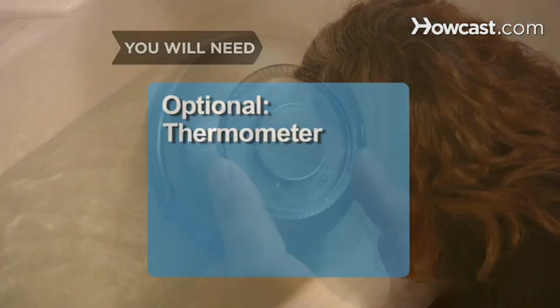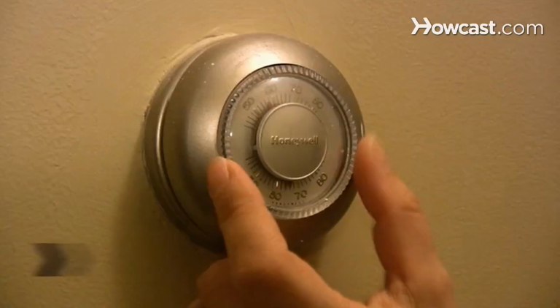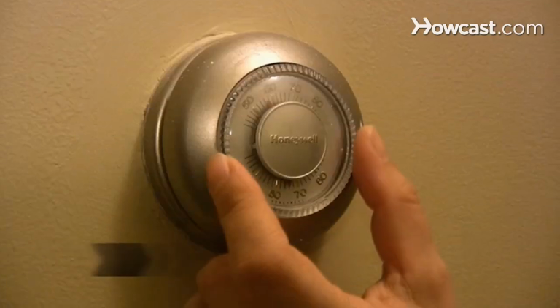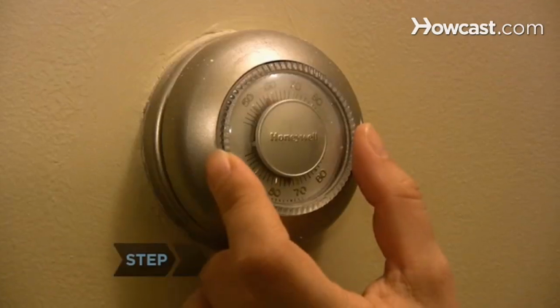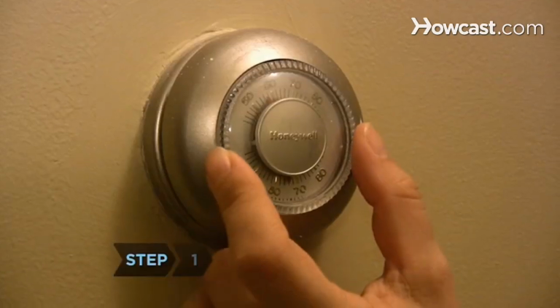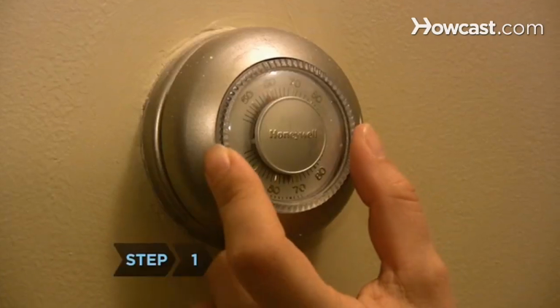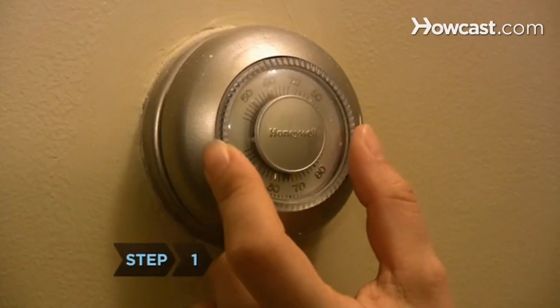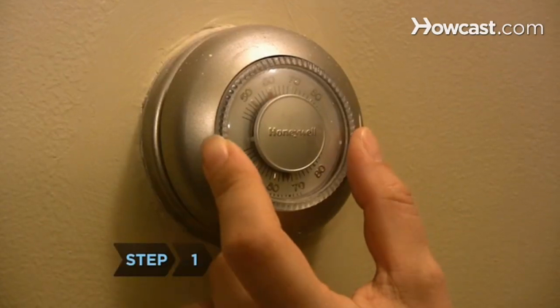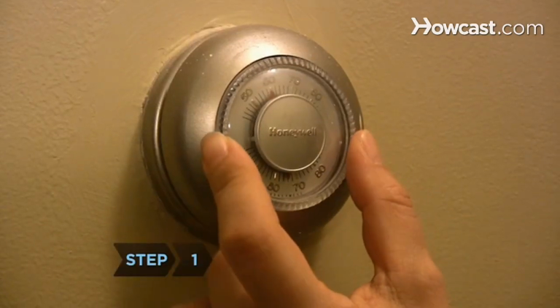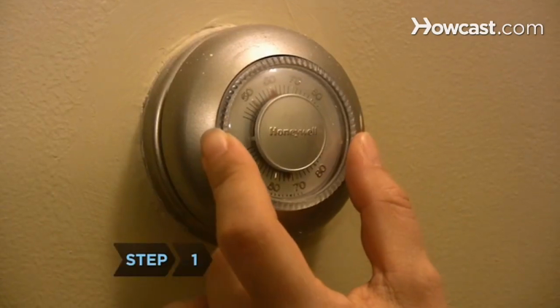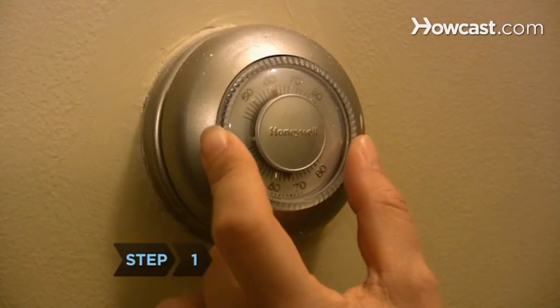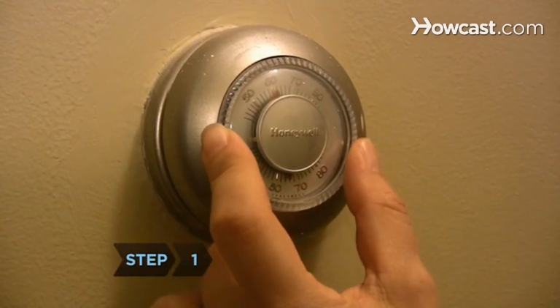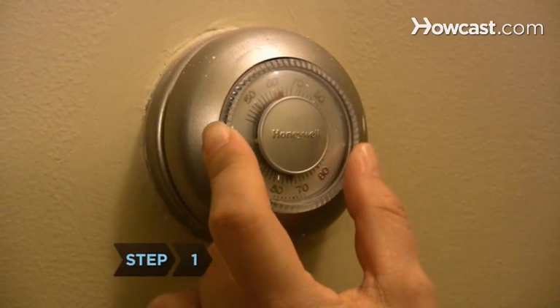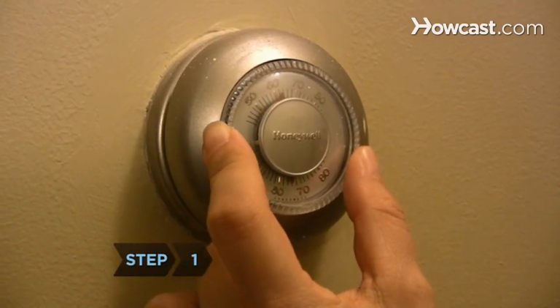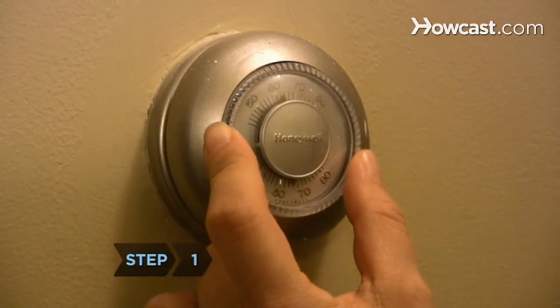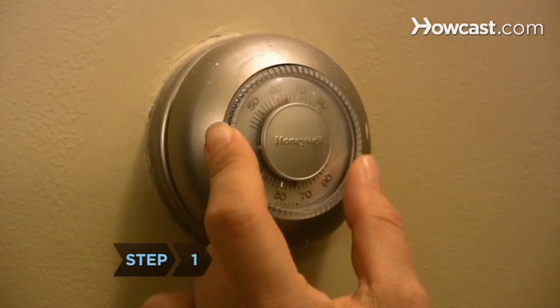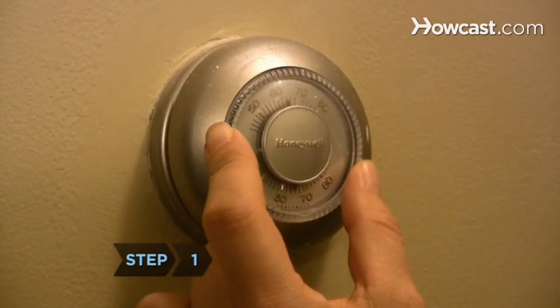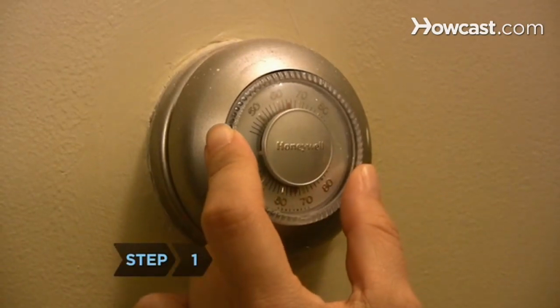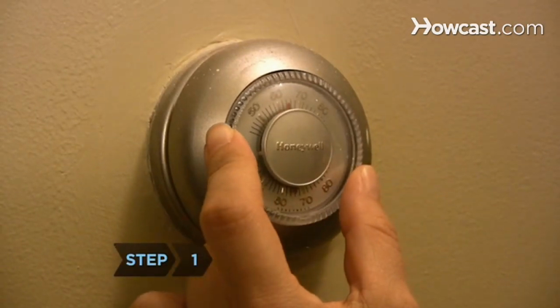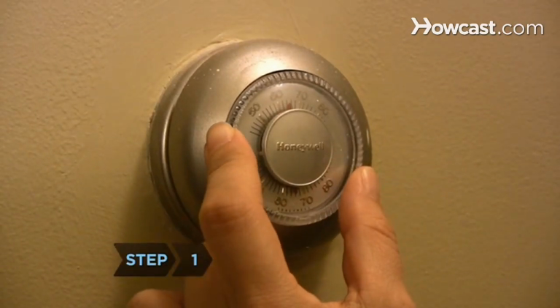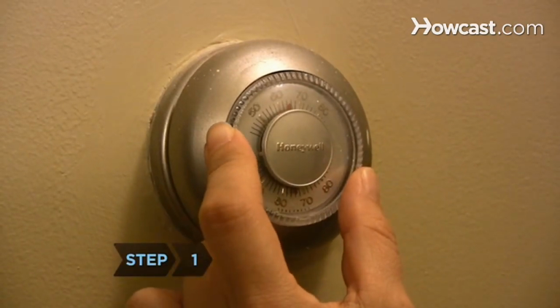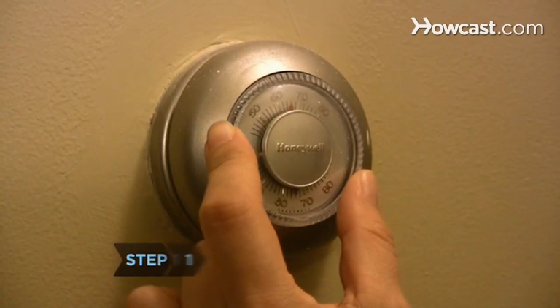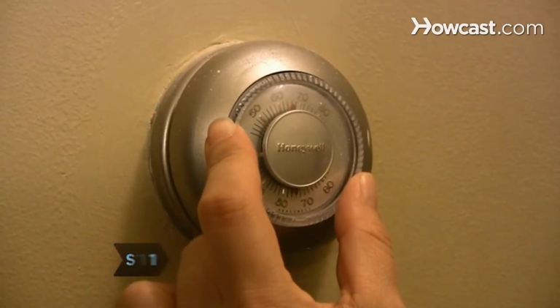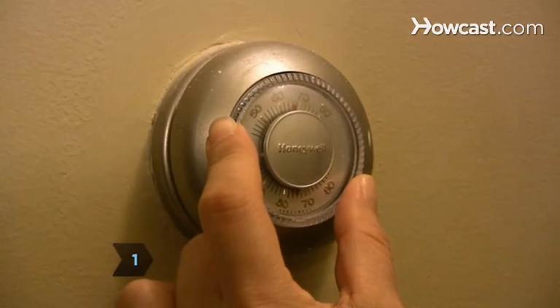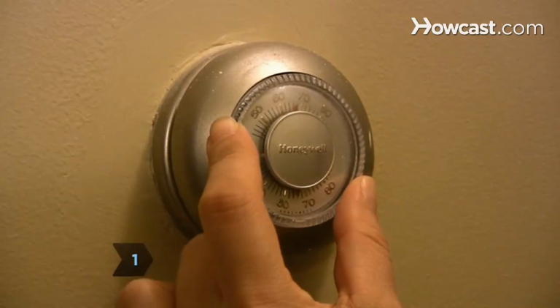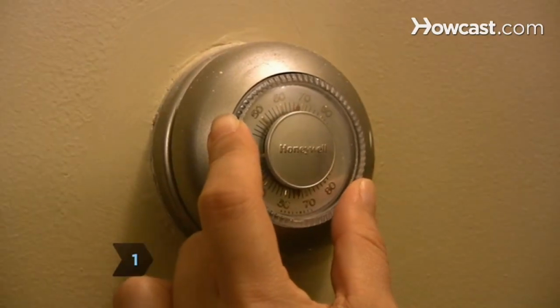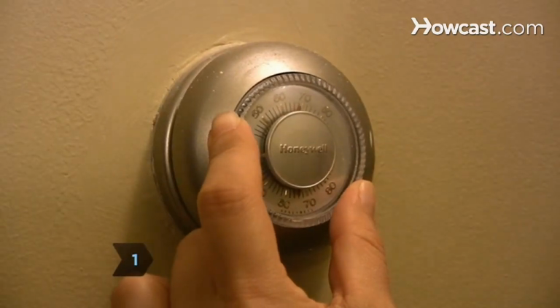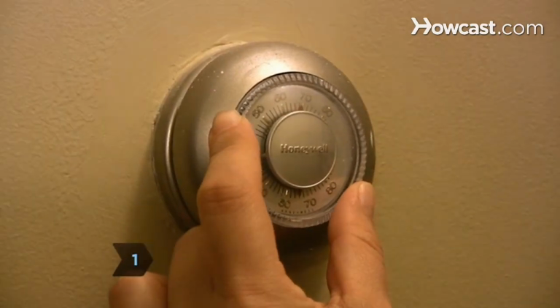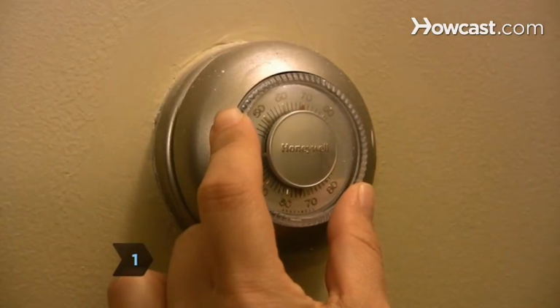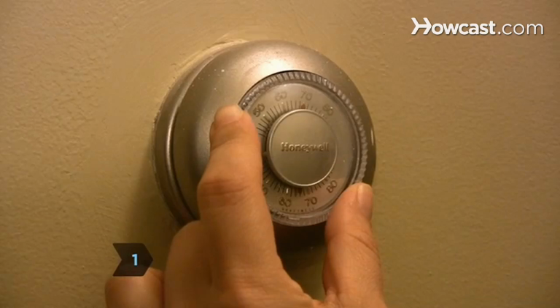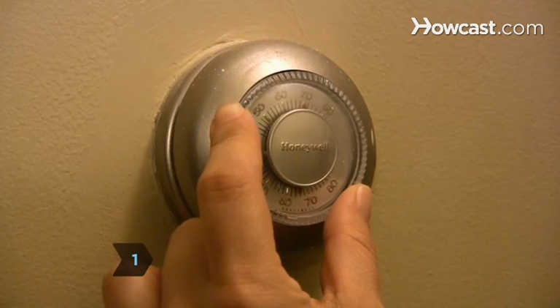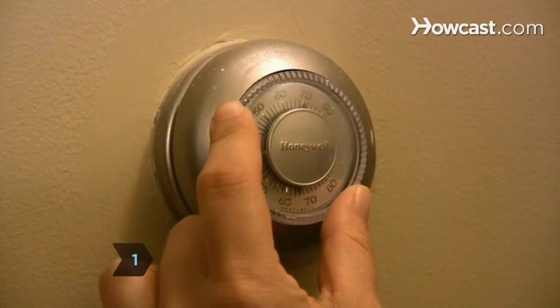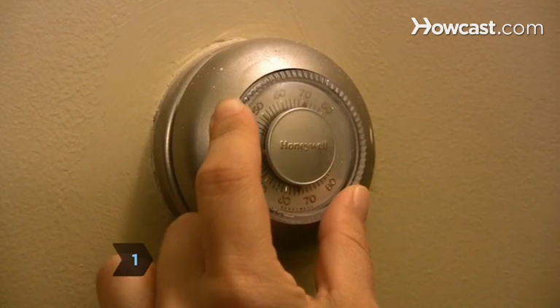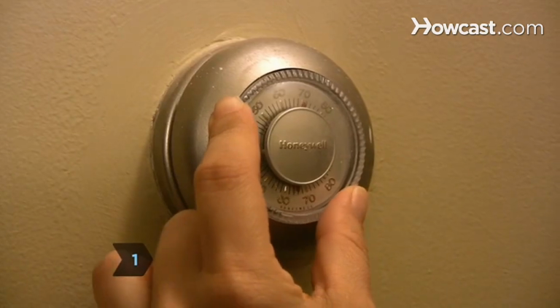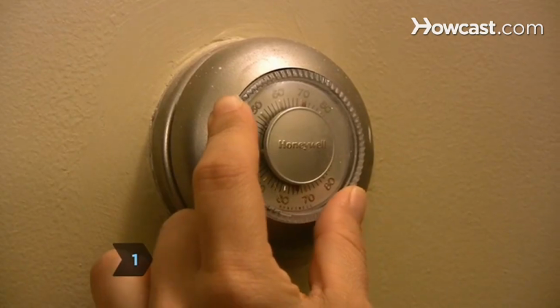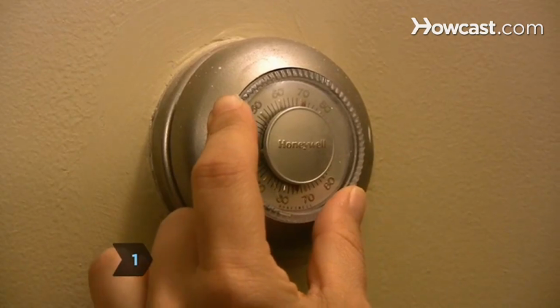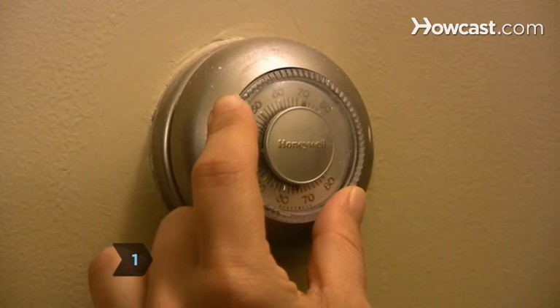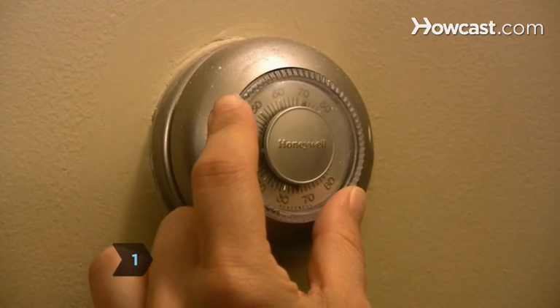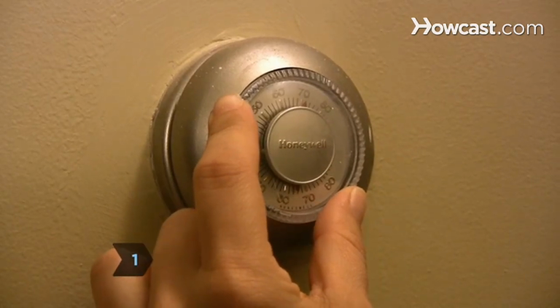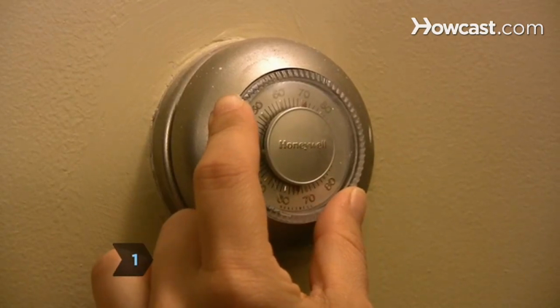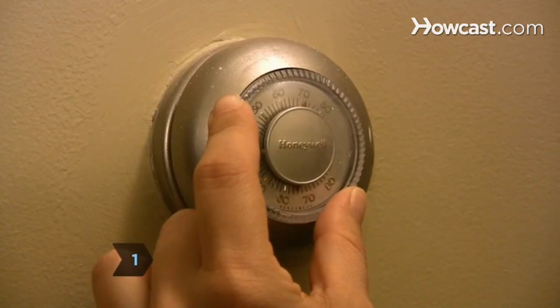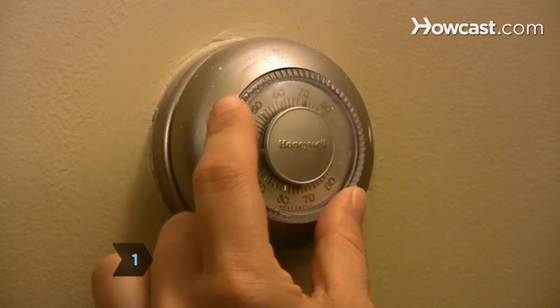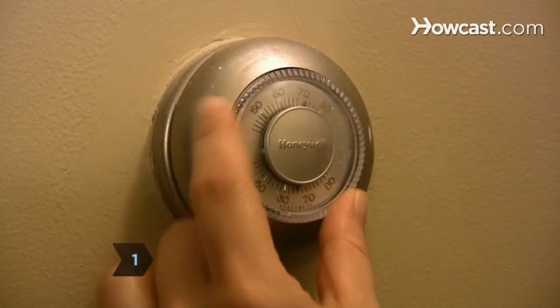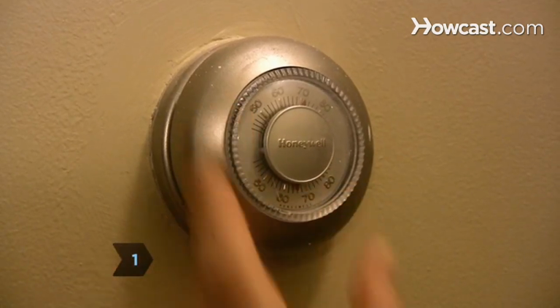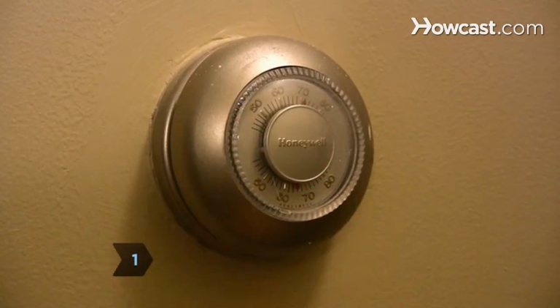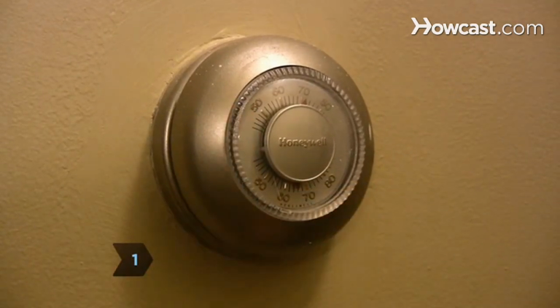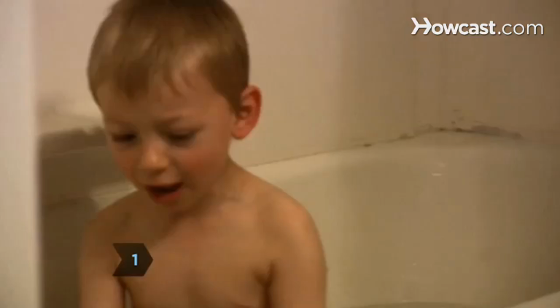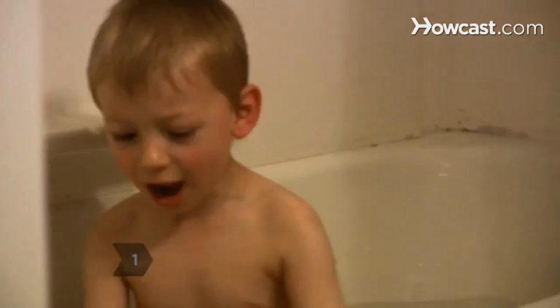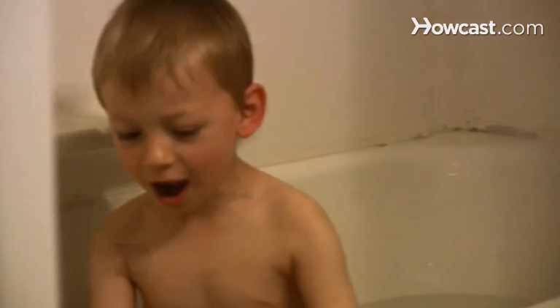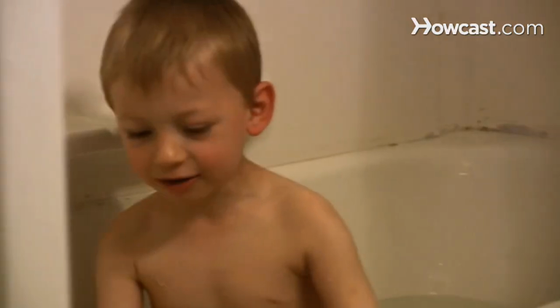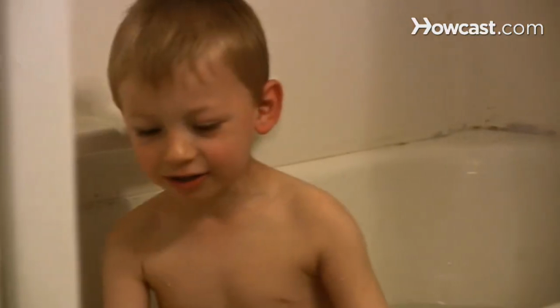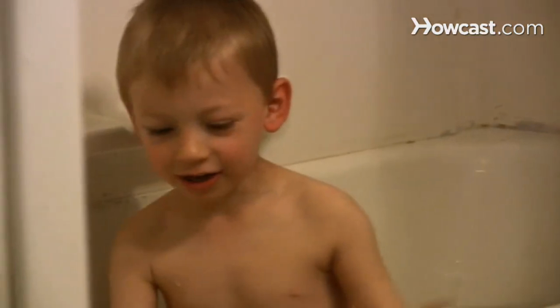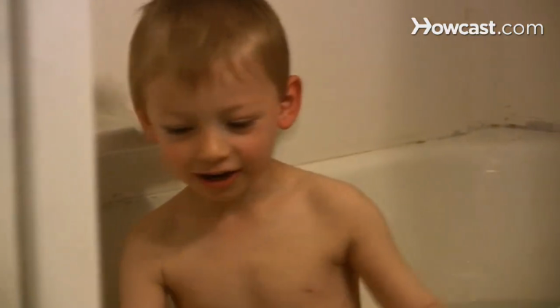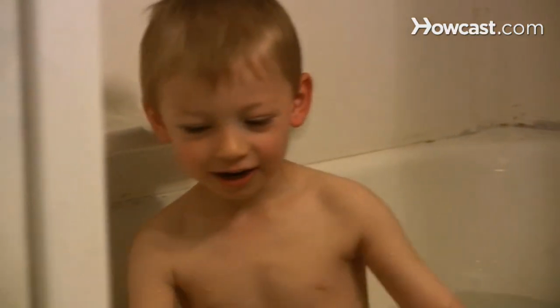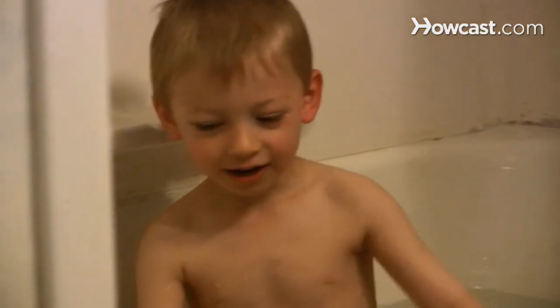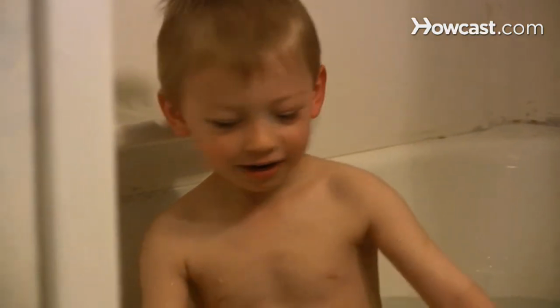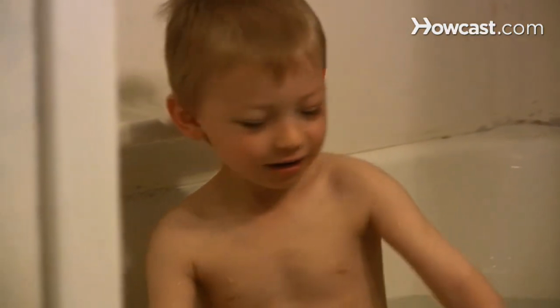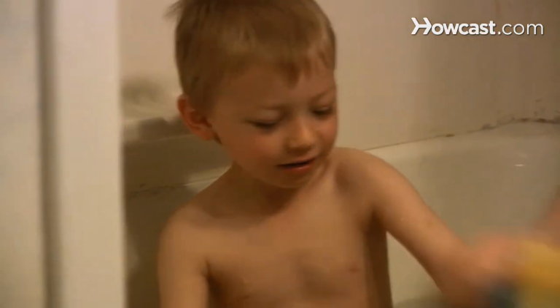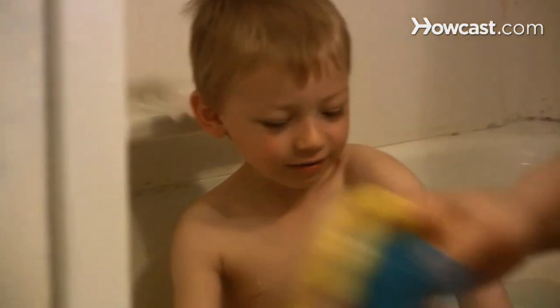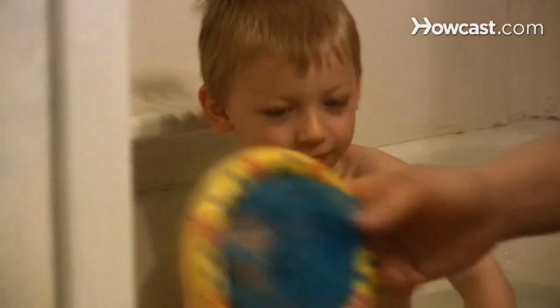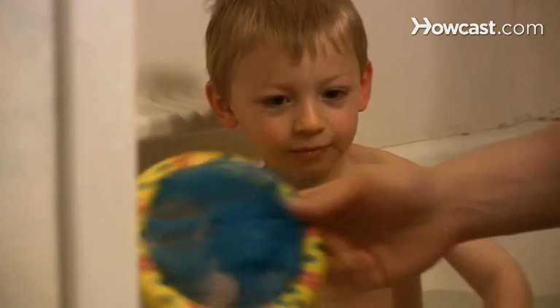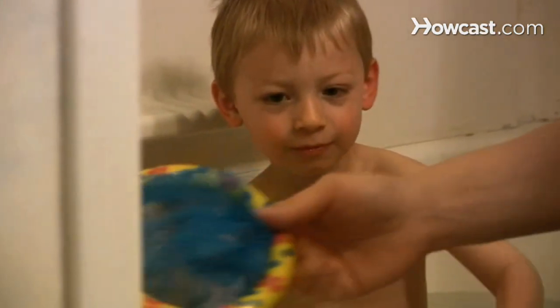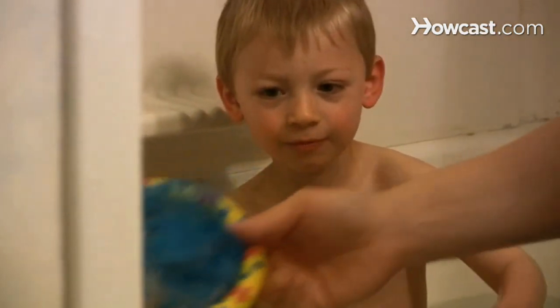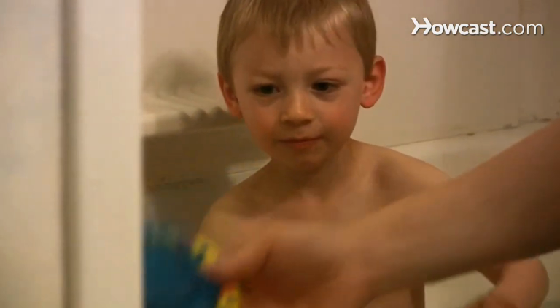Step 1. Set the room temperature to 70 to 75 degrees Fahrenheit to keep your child warm during bath time.